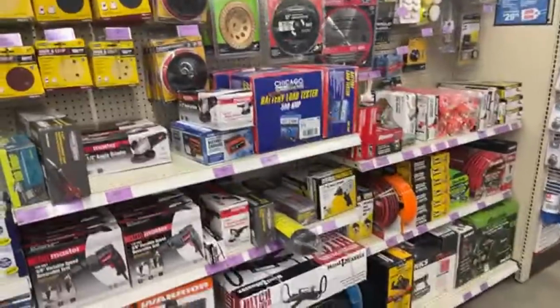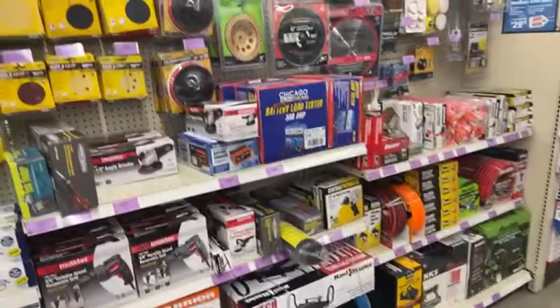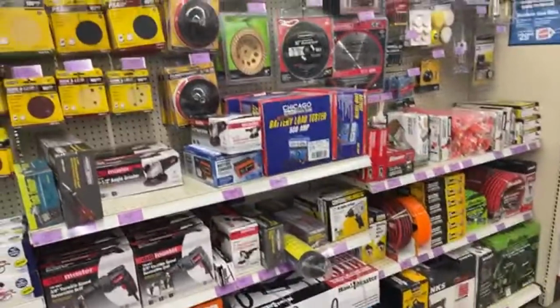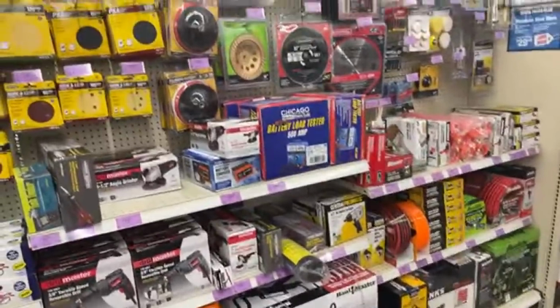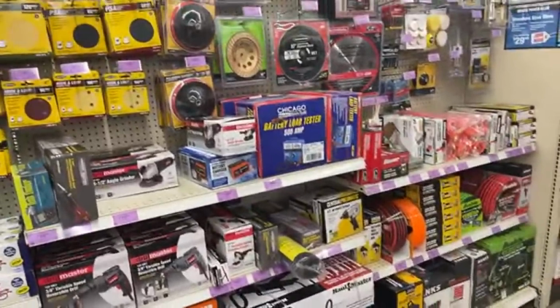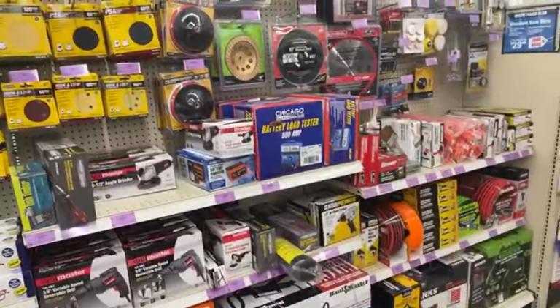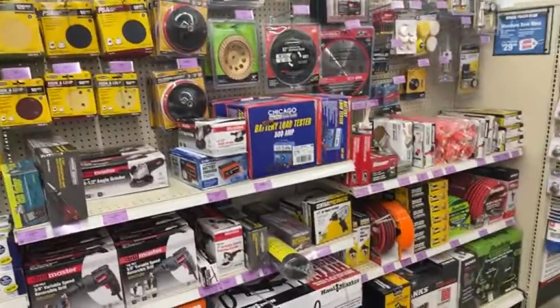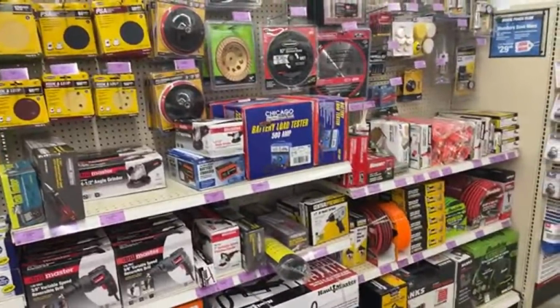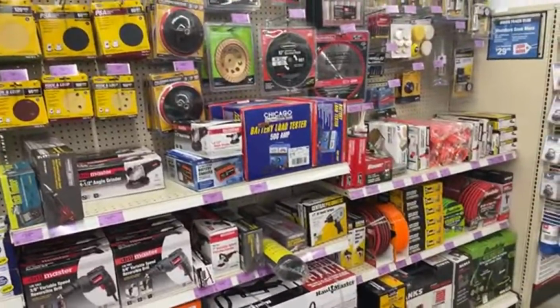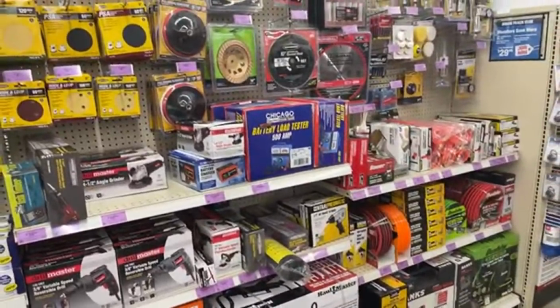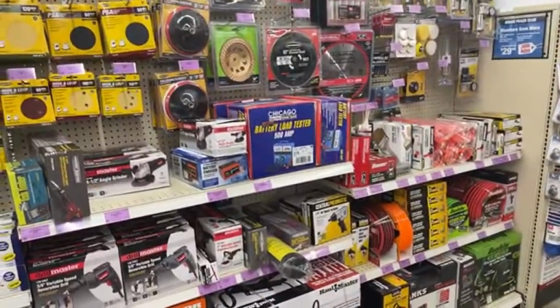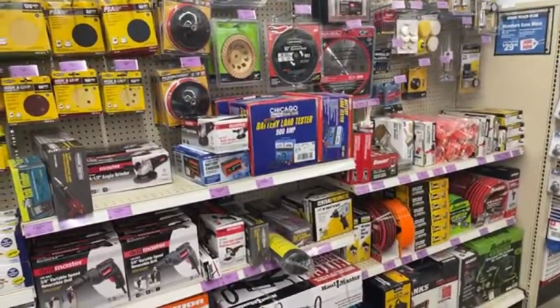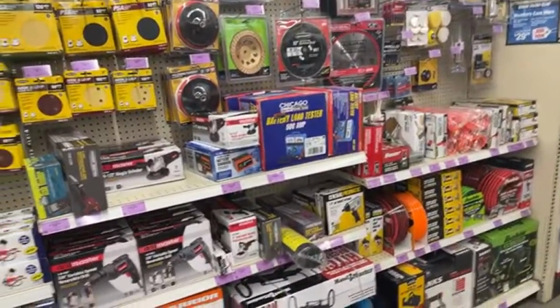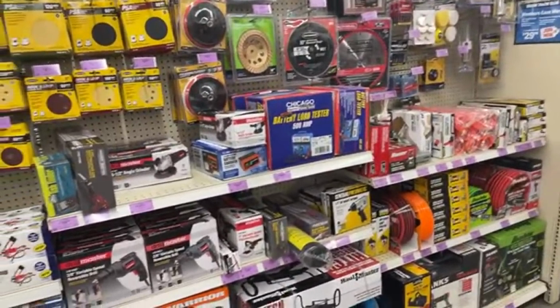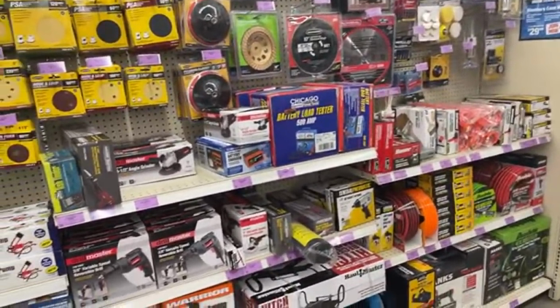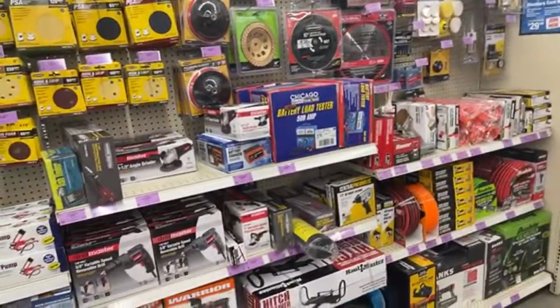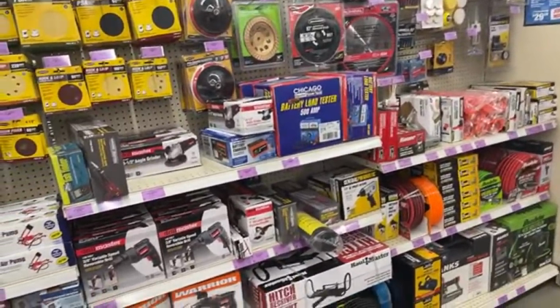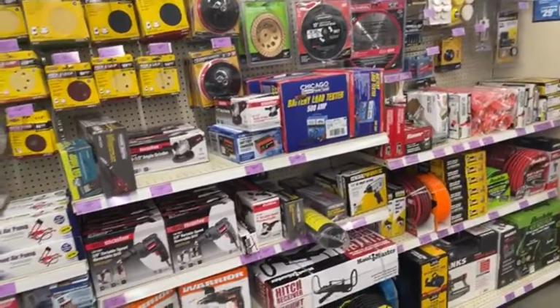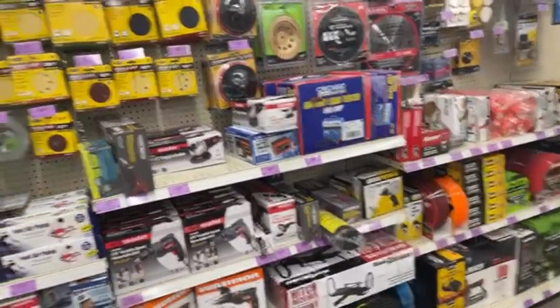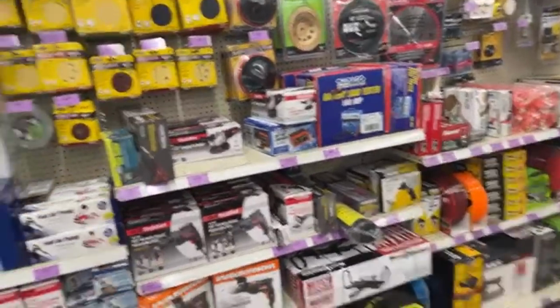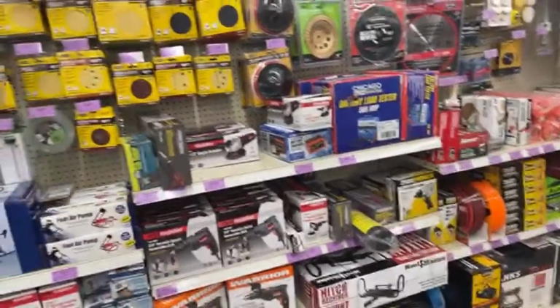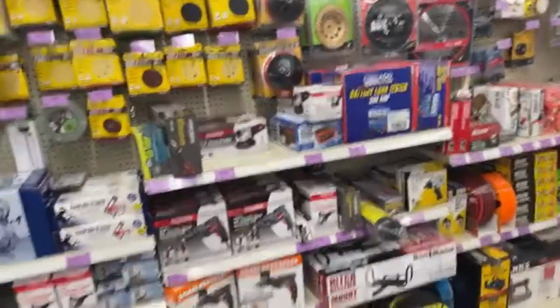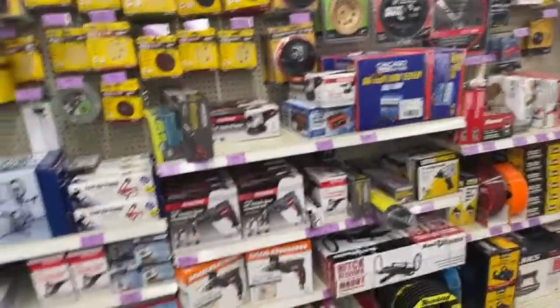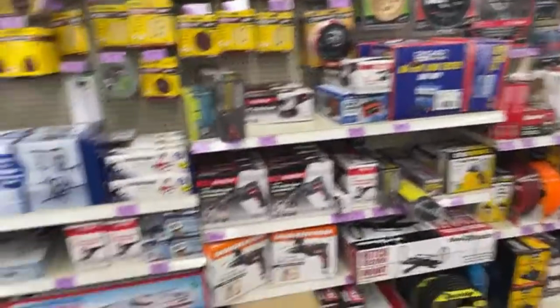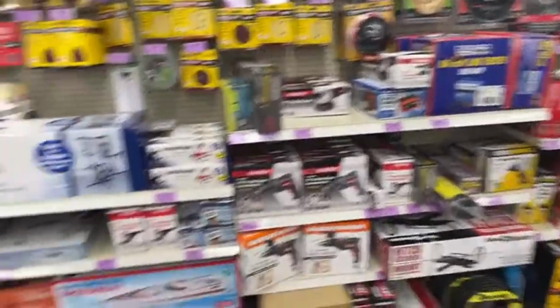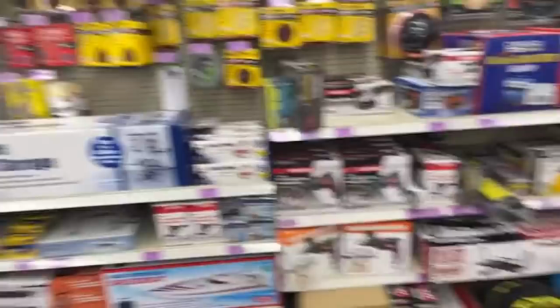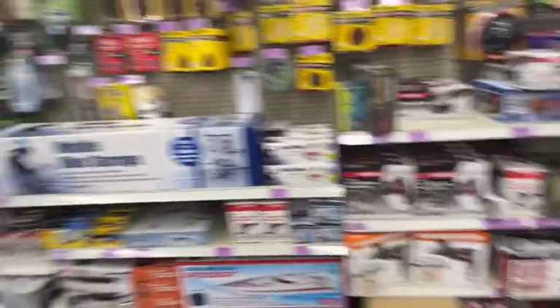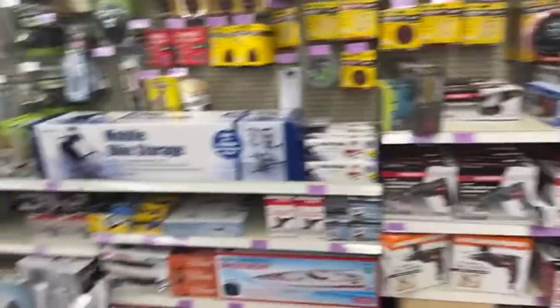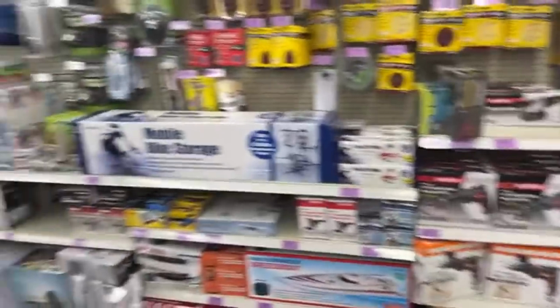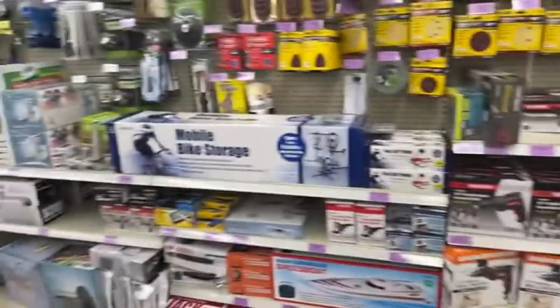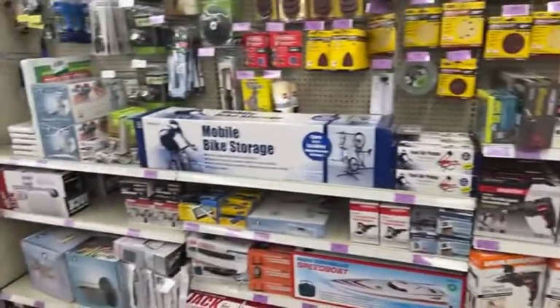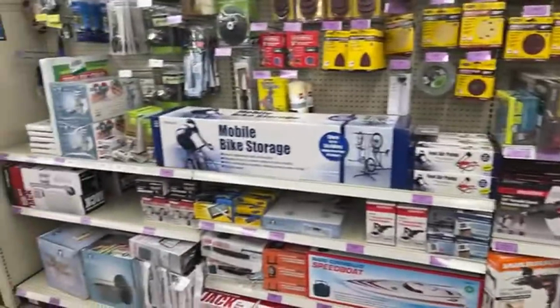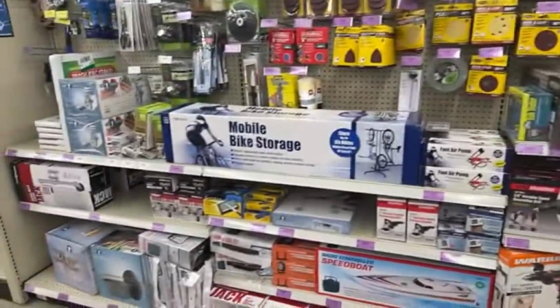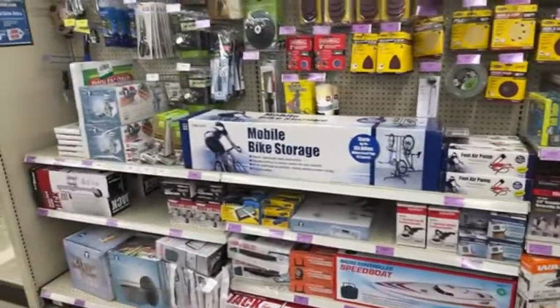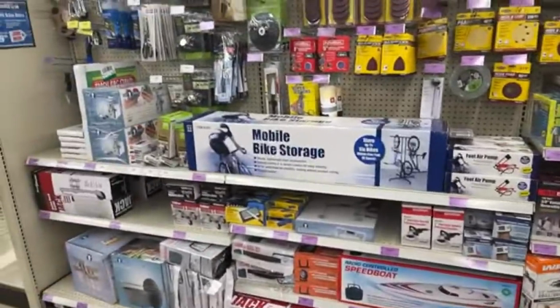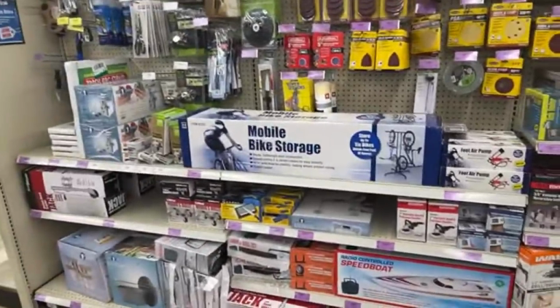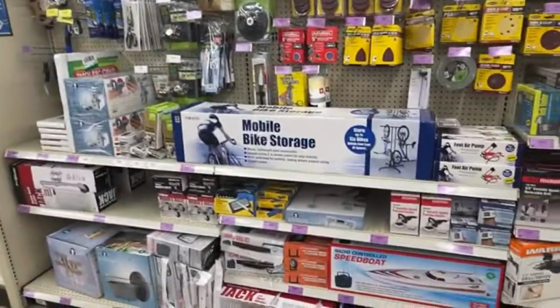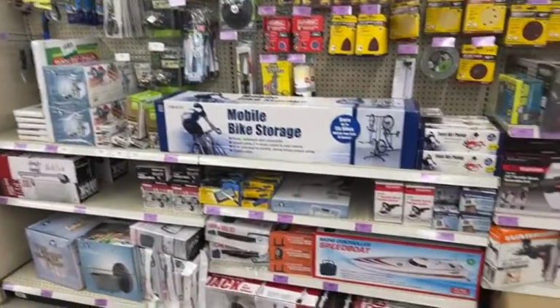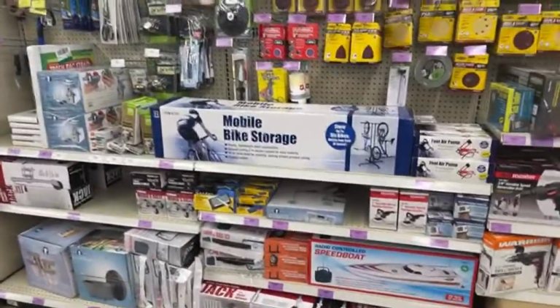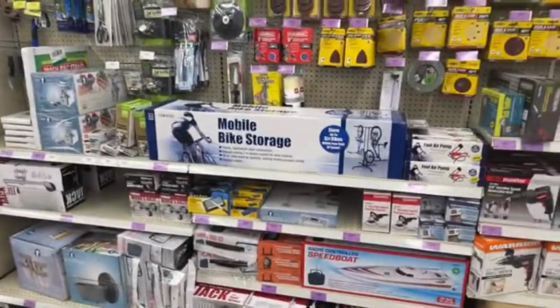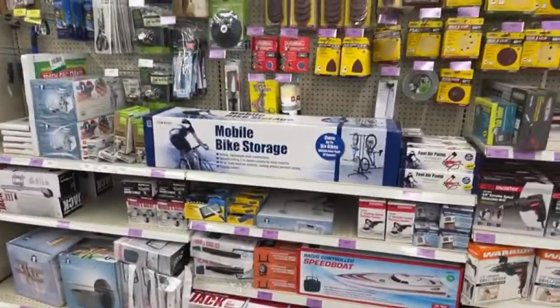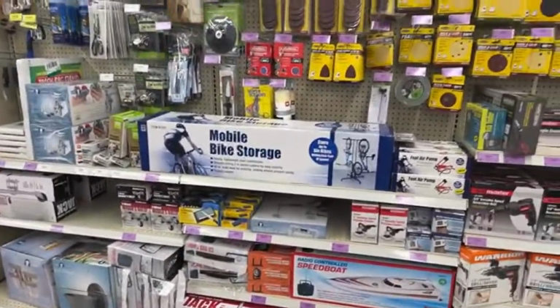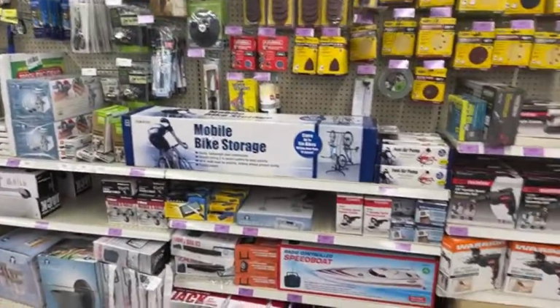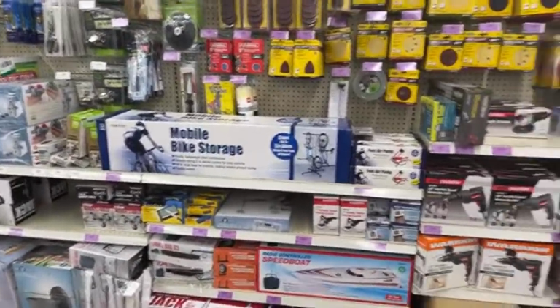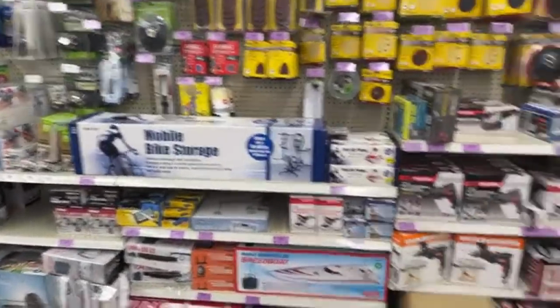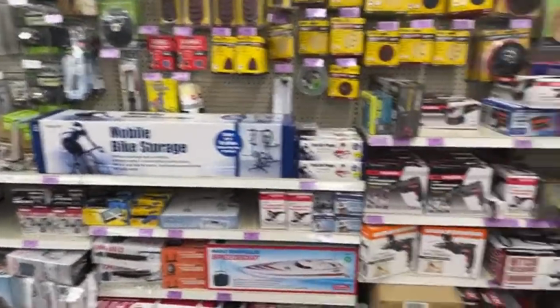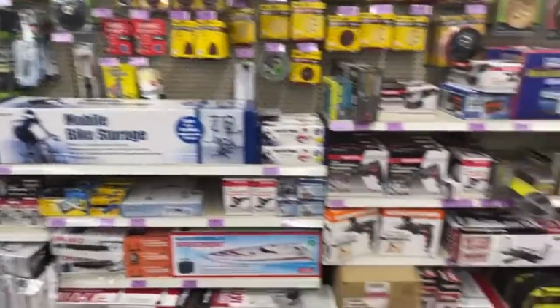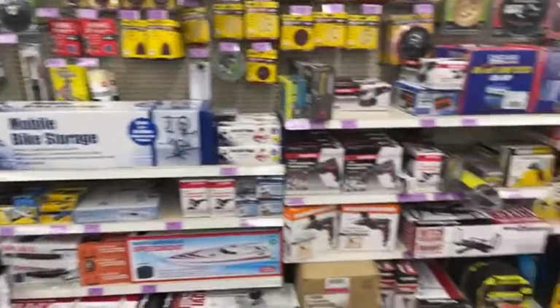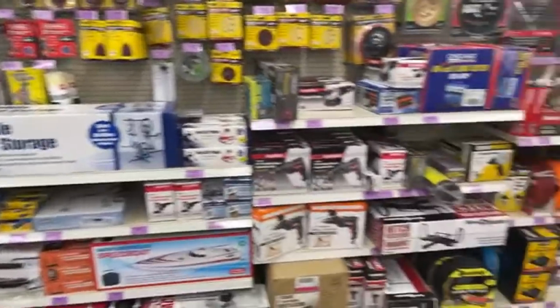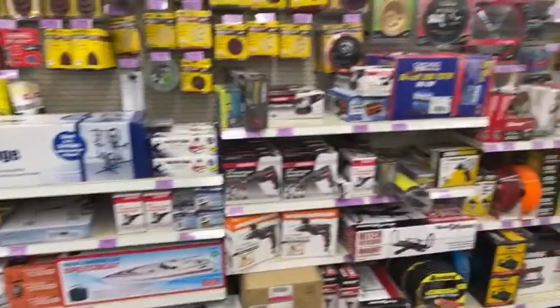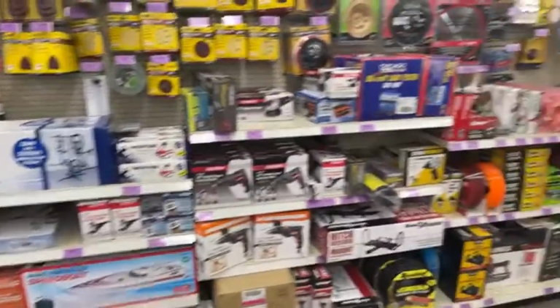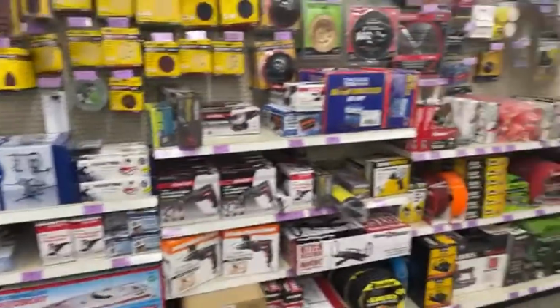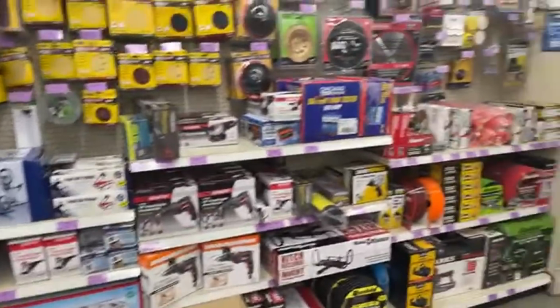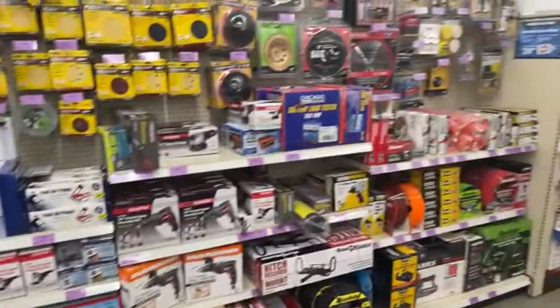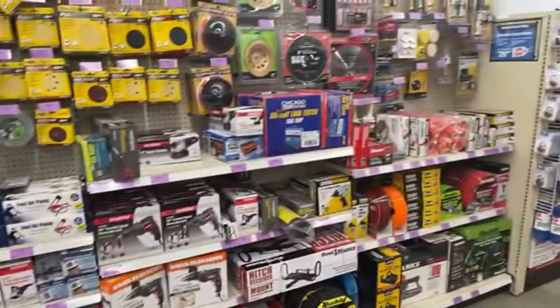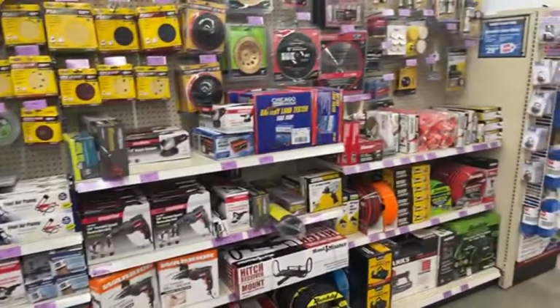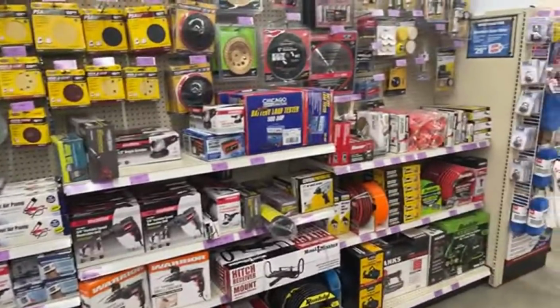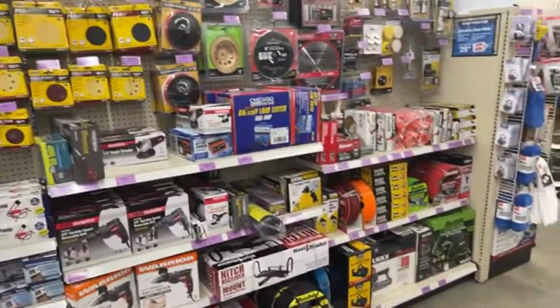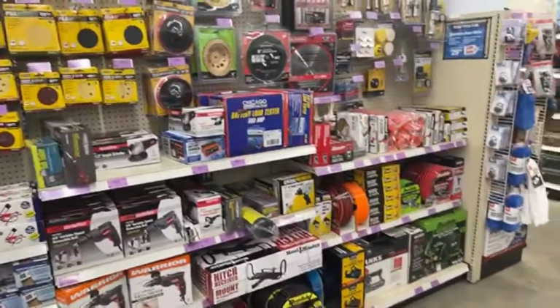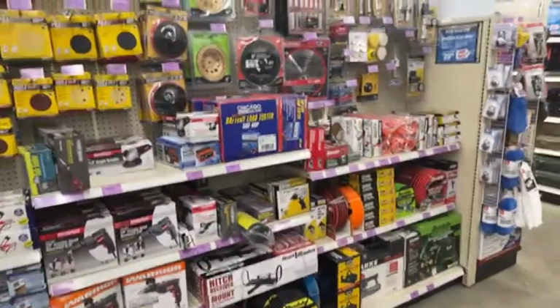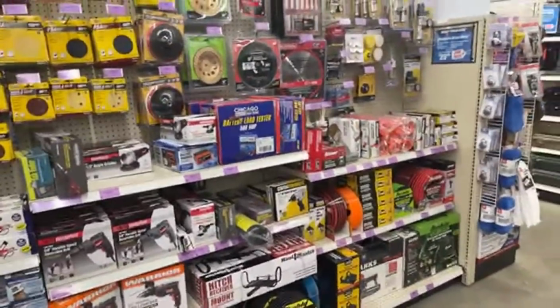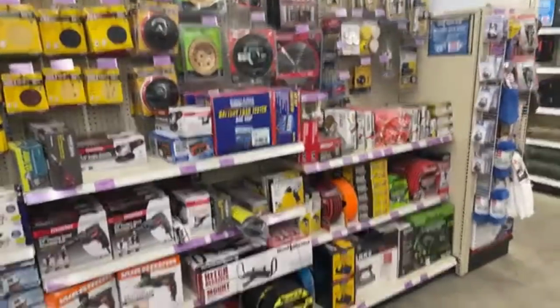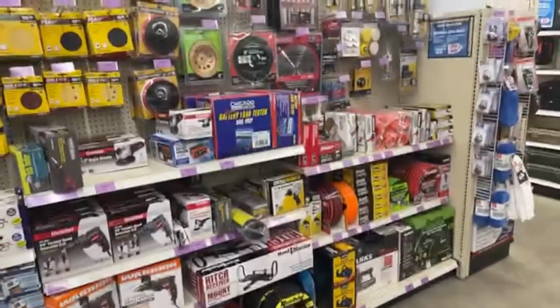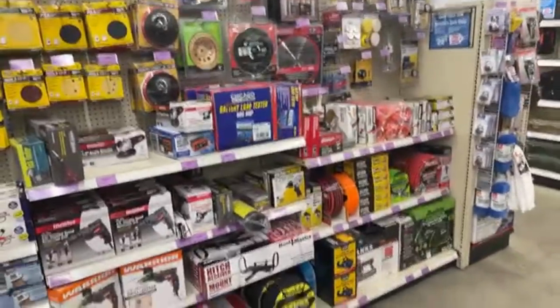This is our clearance shelf and they've got a lot of stuff on clearance. I gotta say clearance is looking good today over at Harbor Freight.